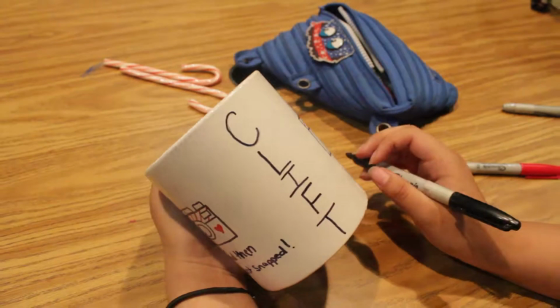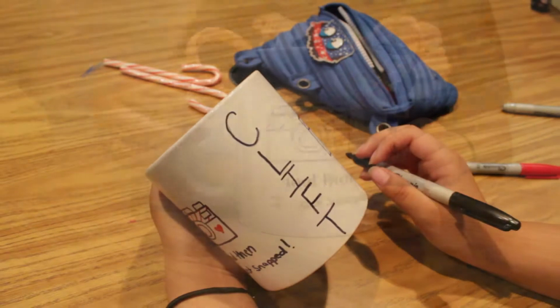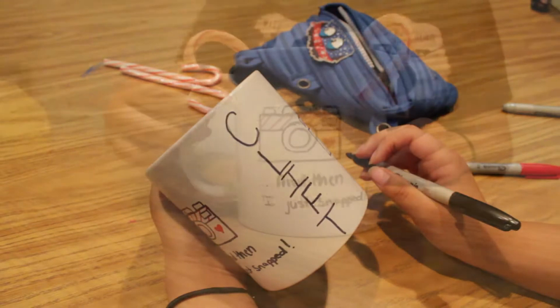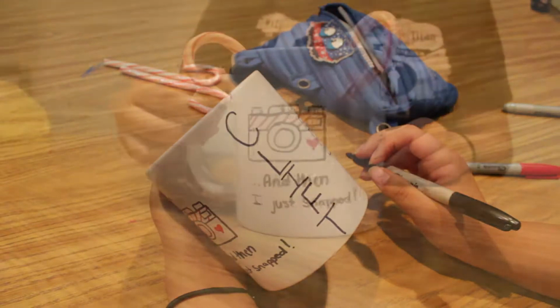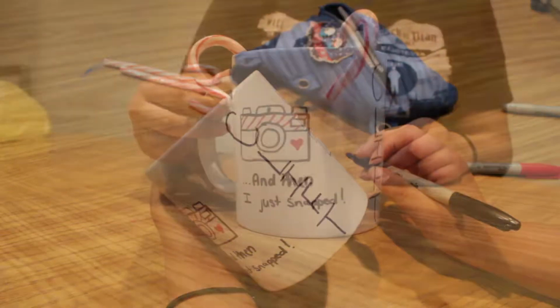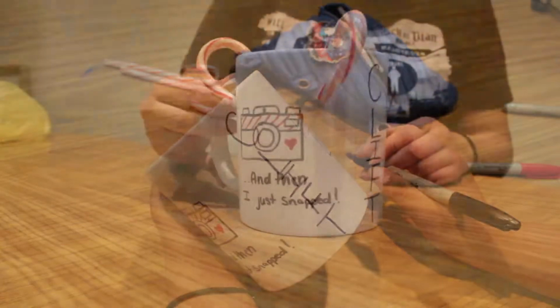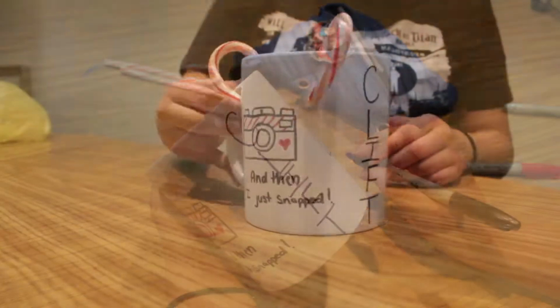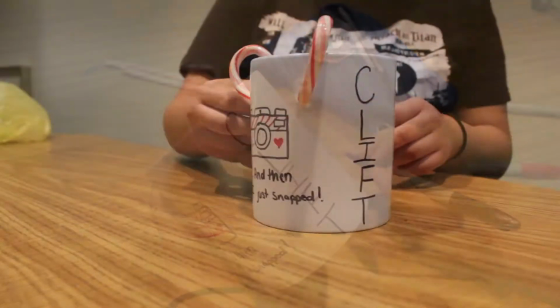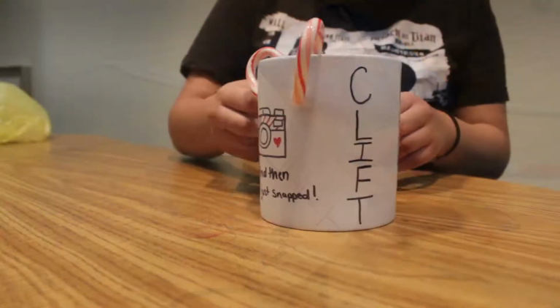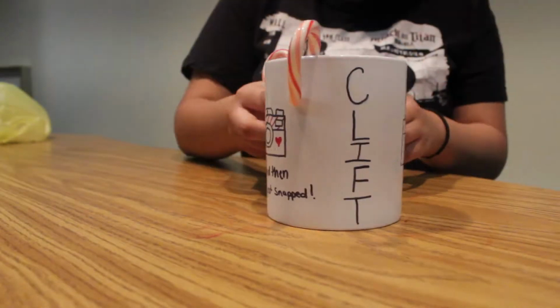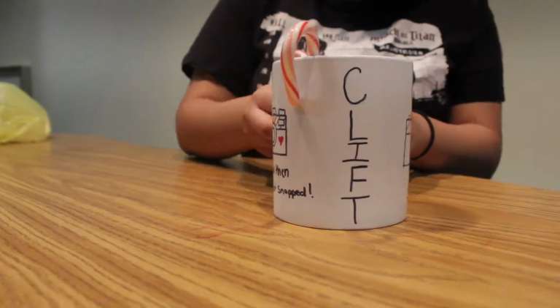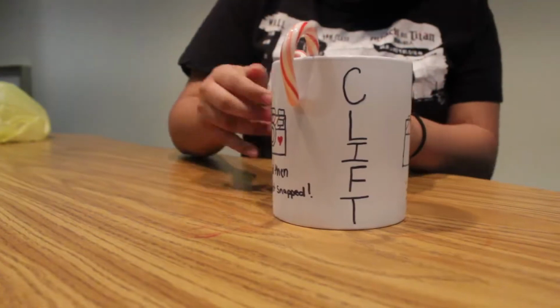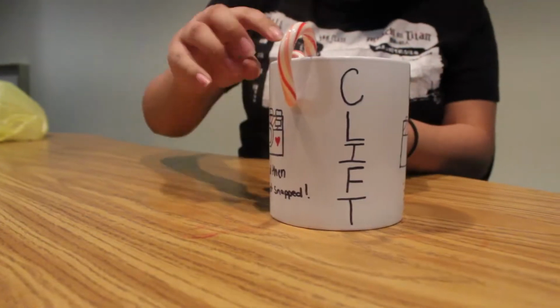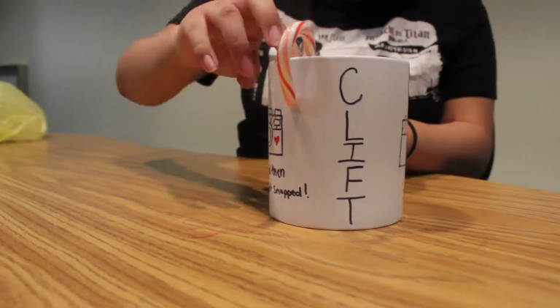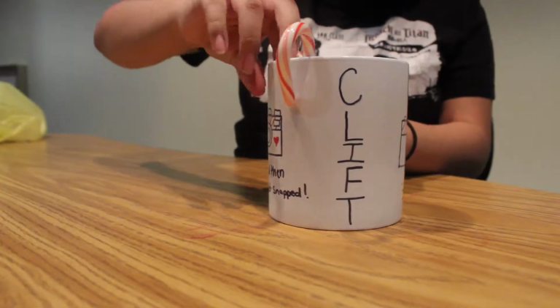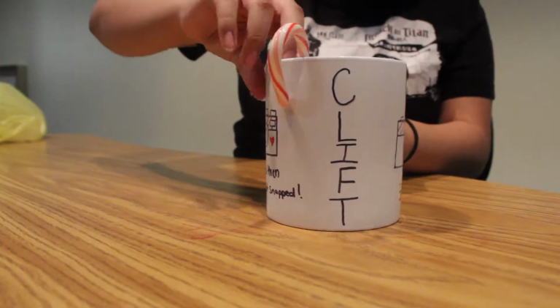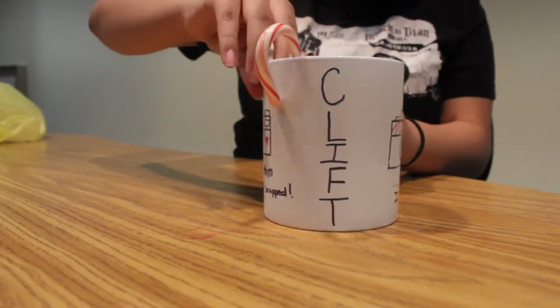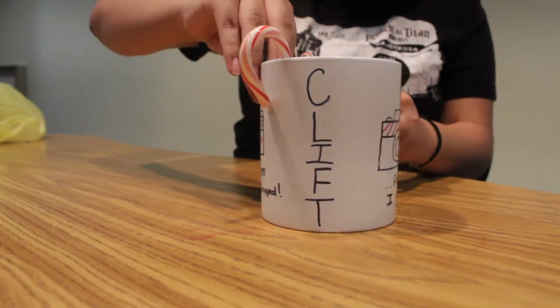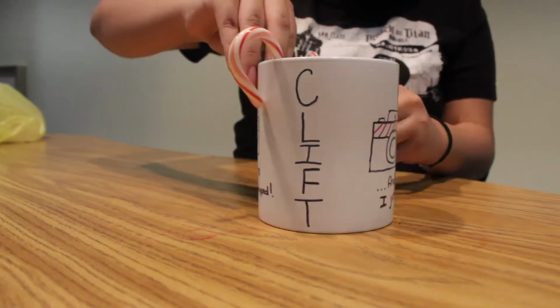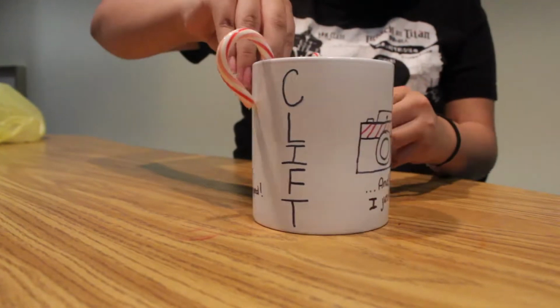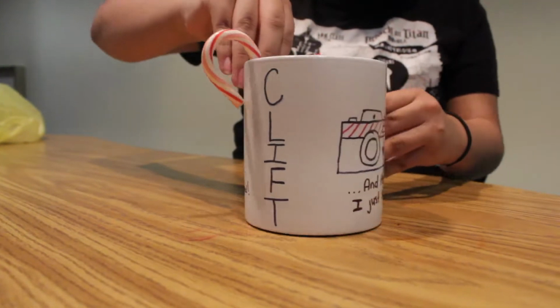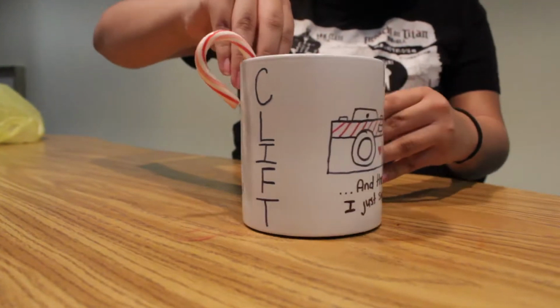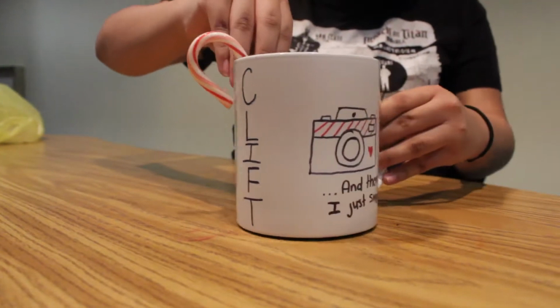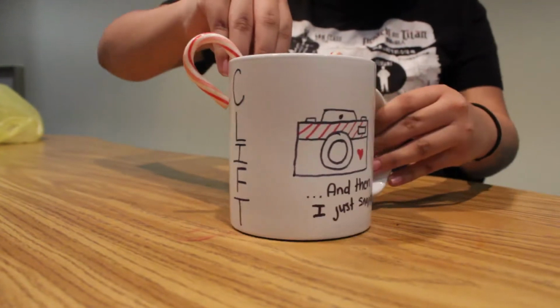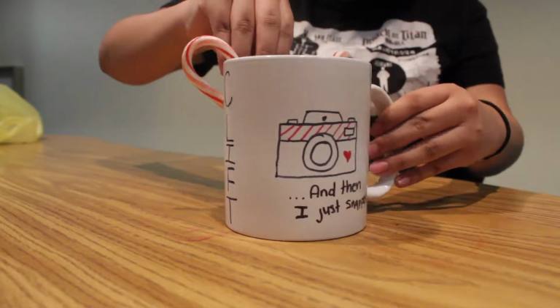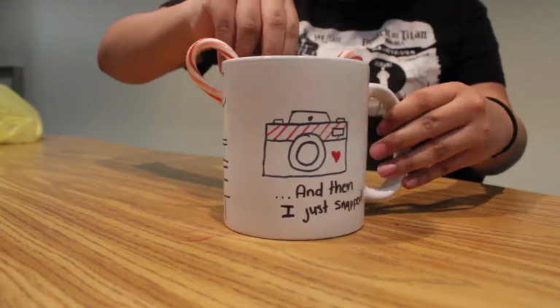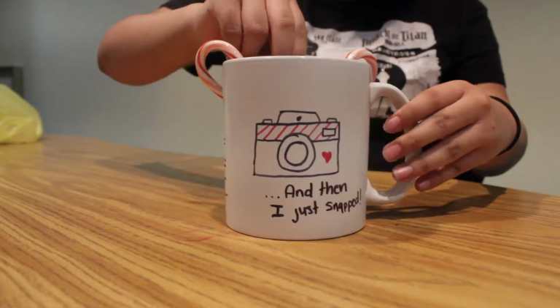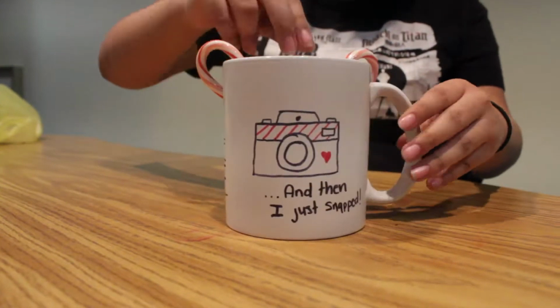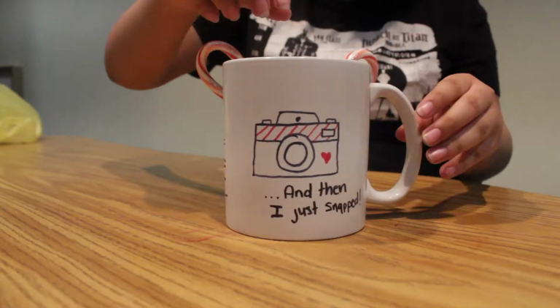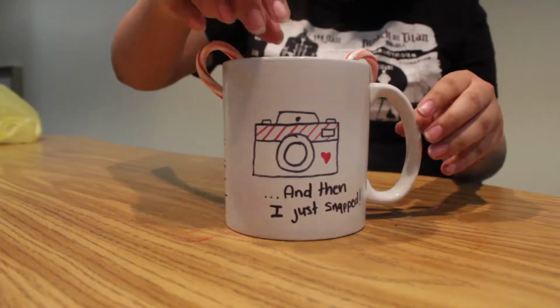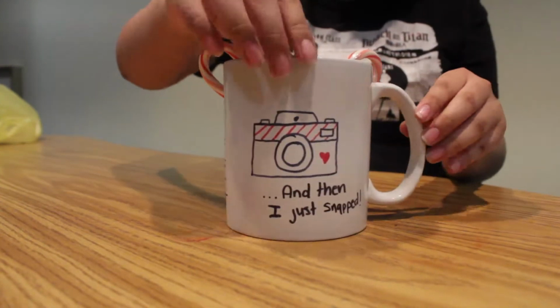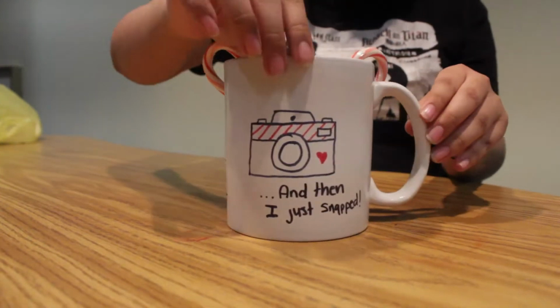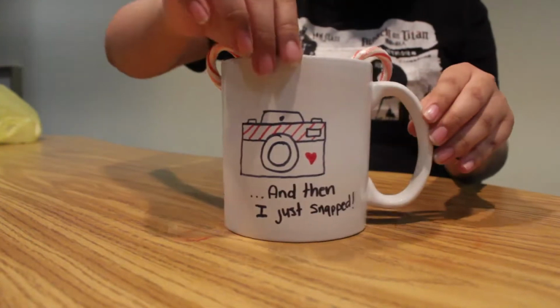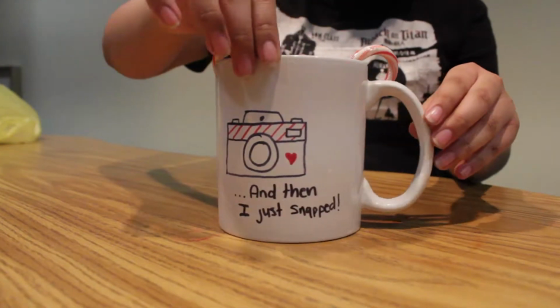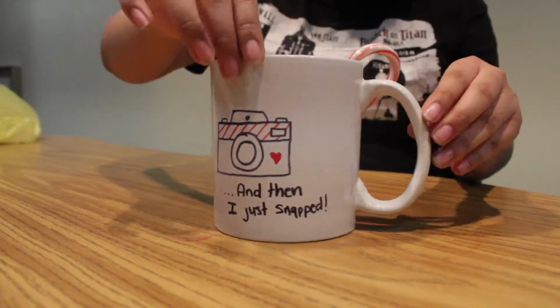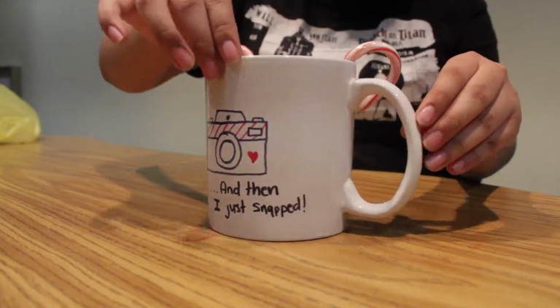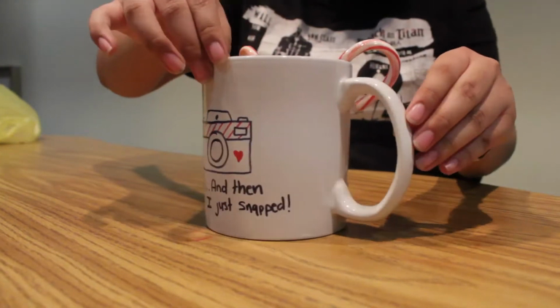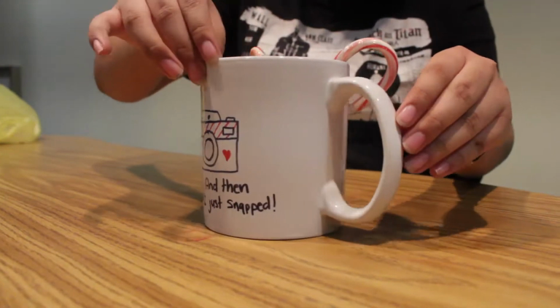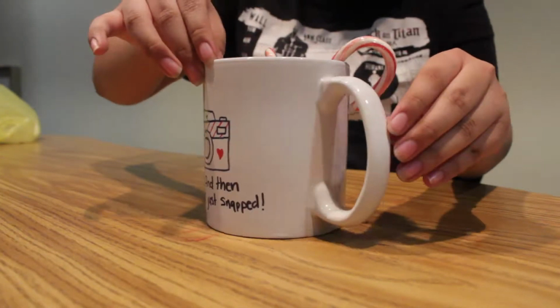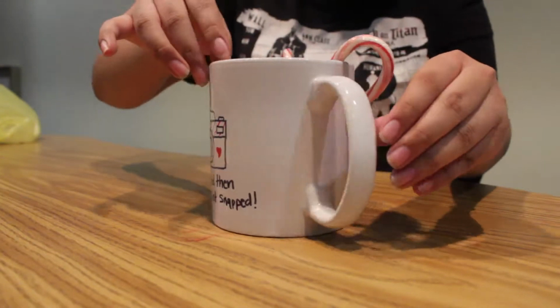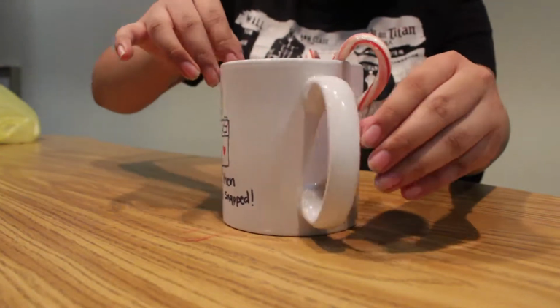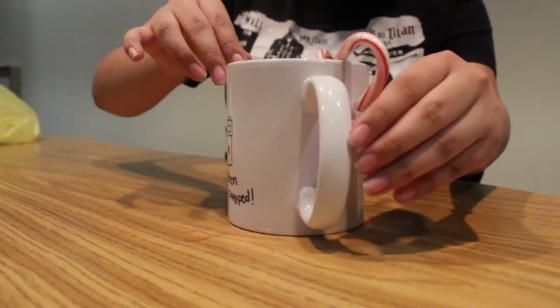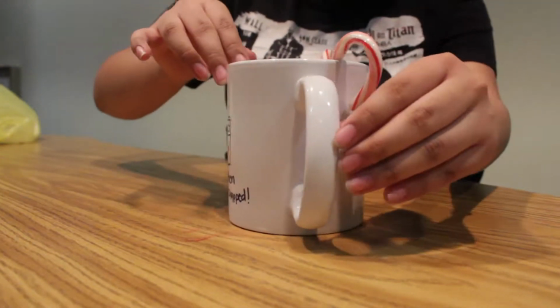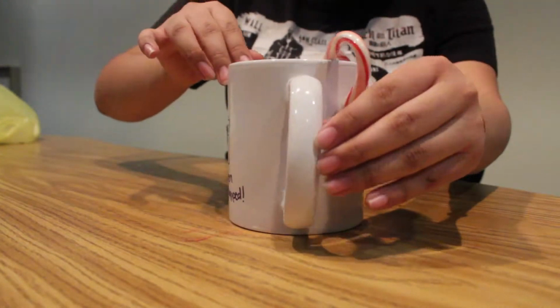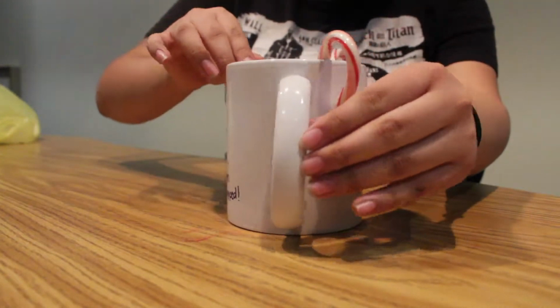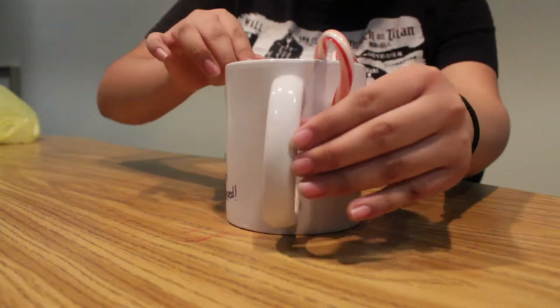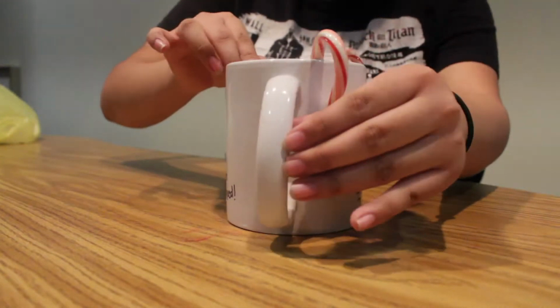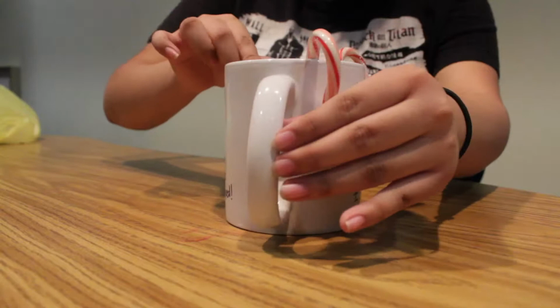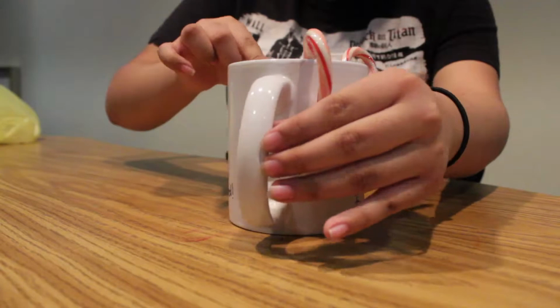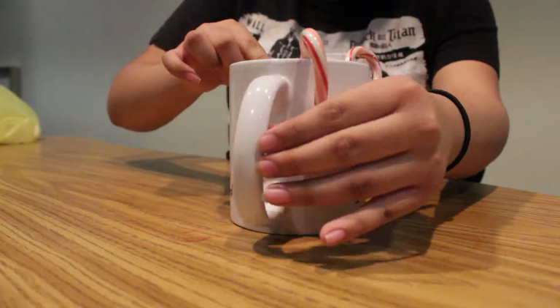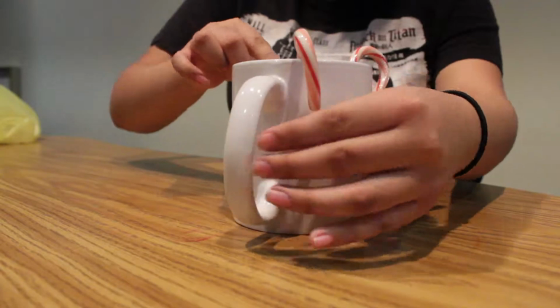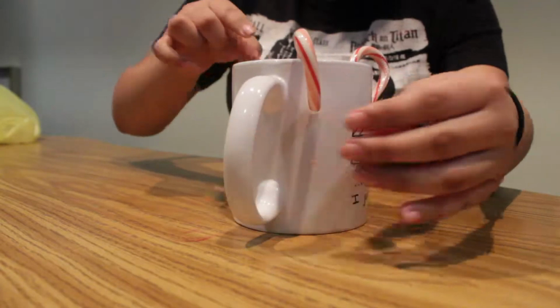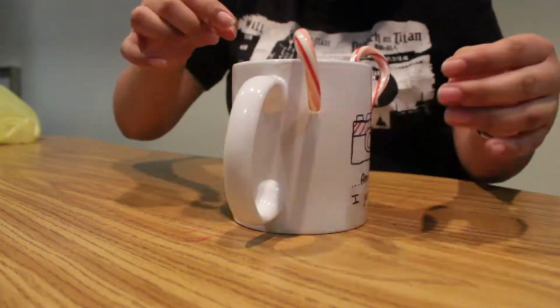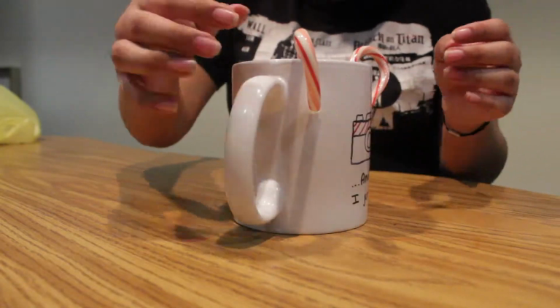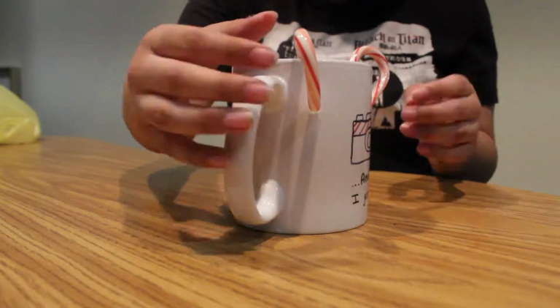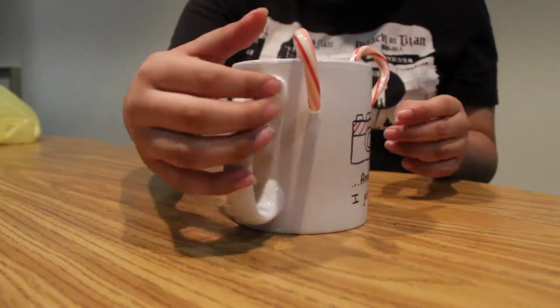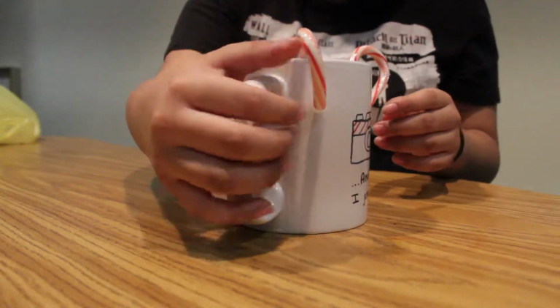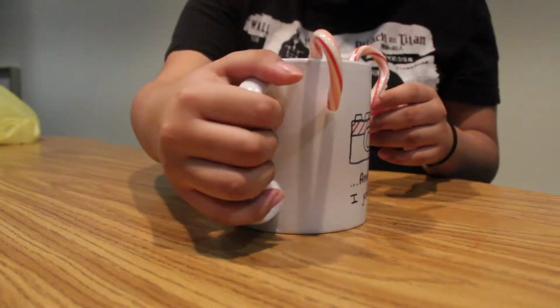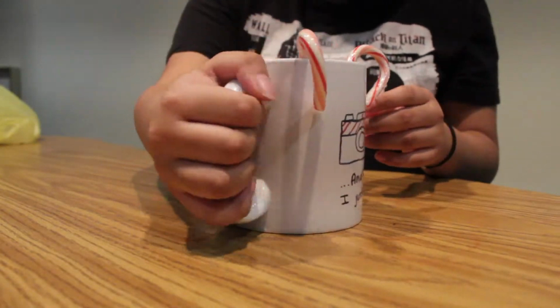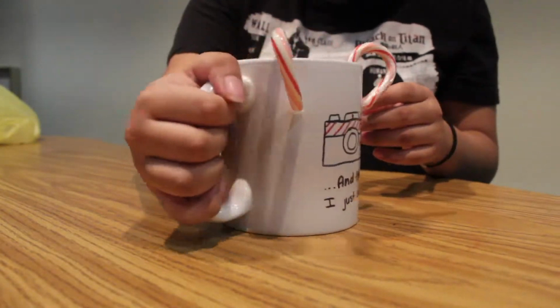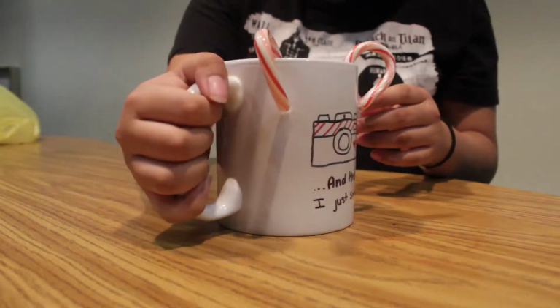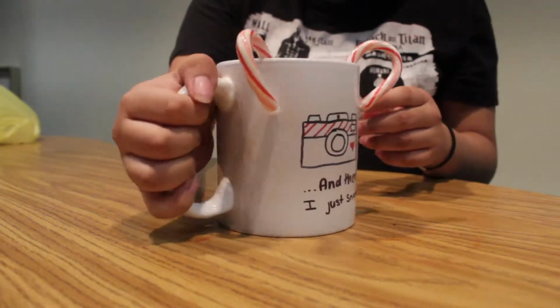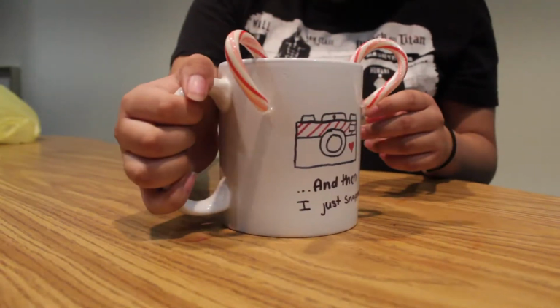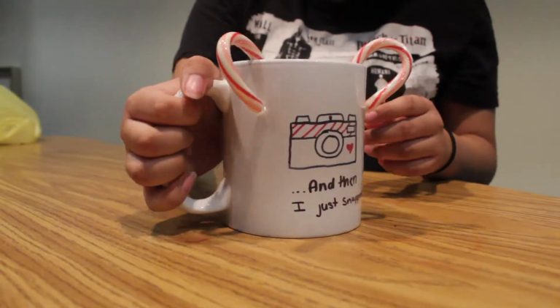Step five: once you finish all of your writing and drawing, put whatever you want in the mug — preferably things the receiver would like. And you're done.